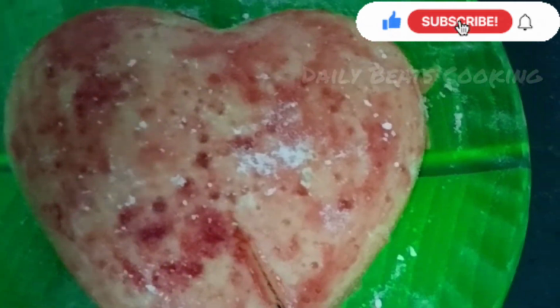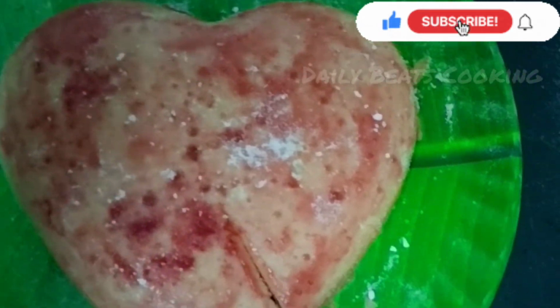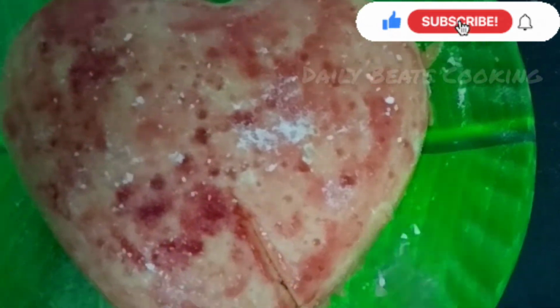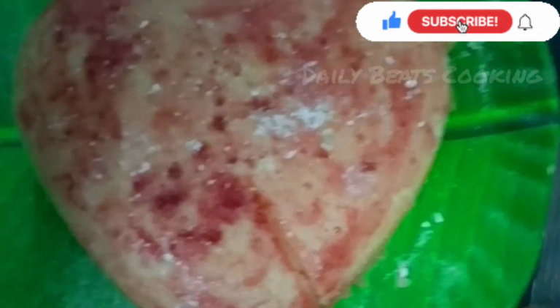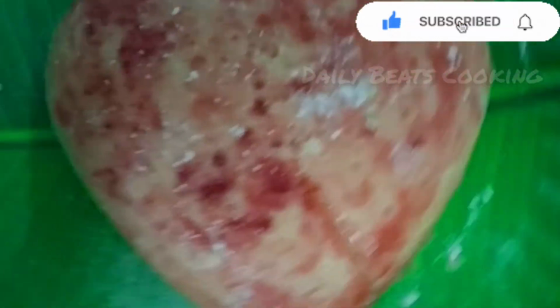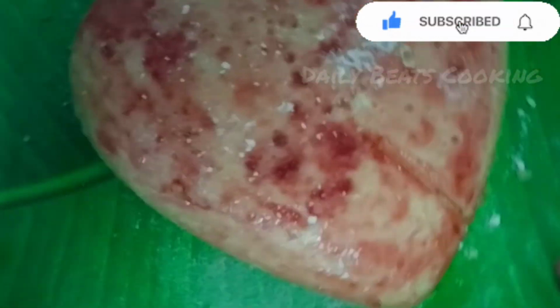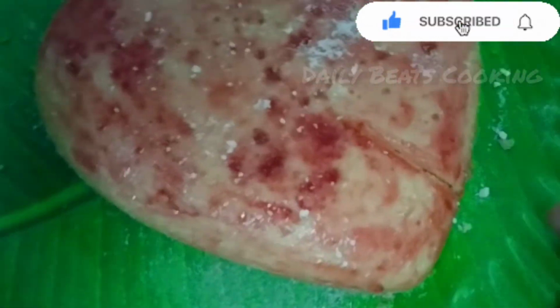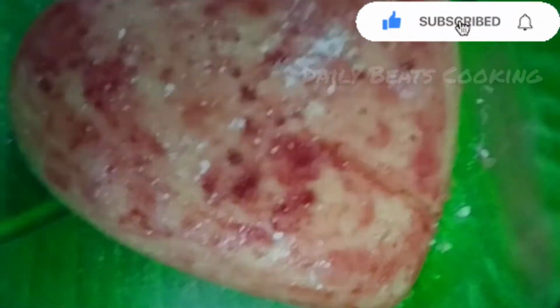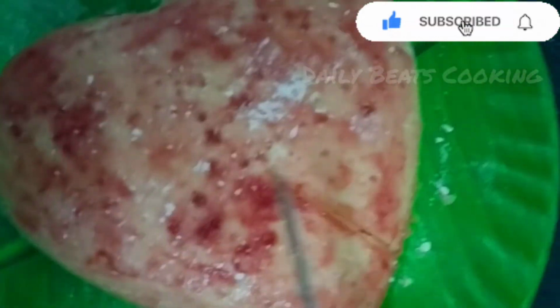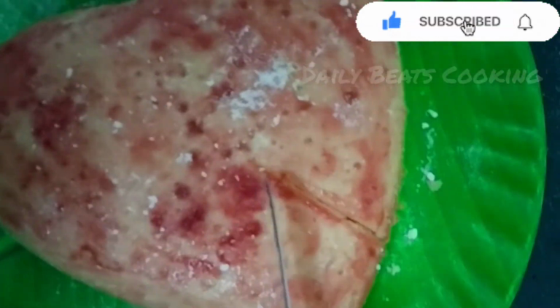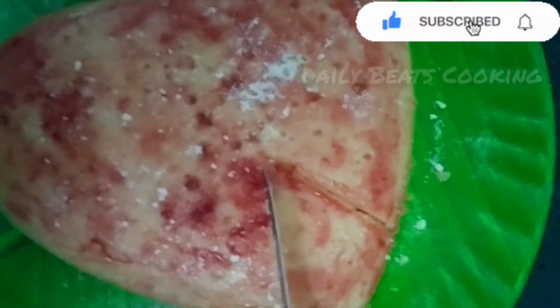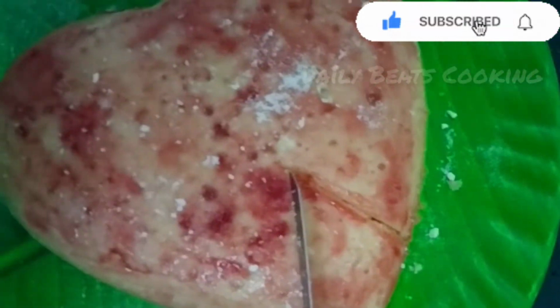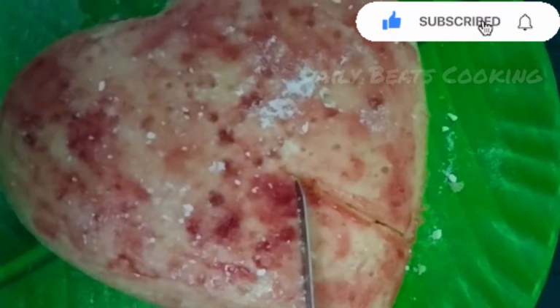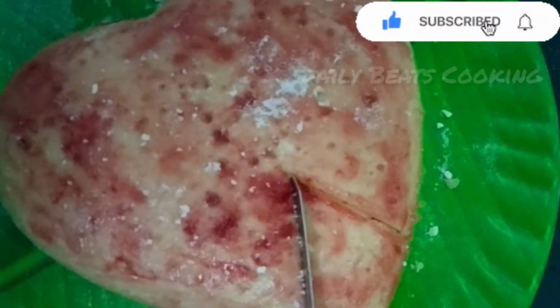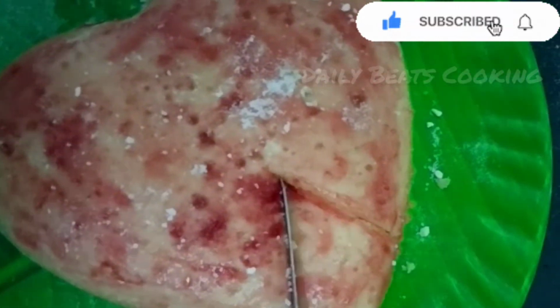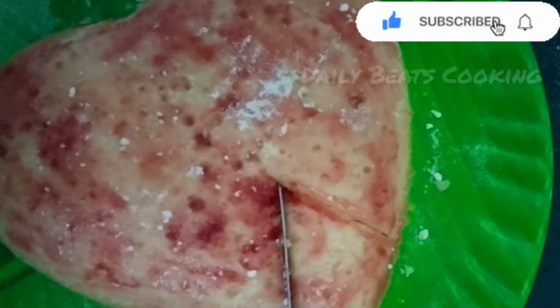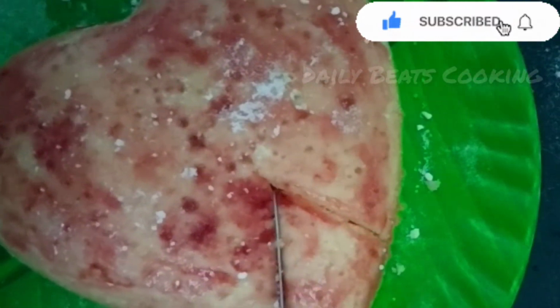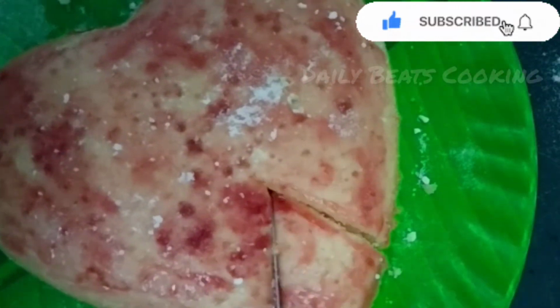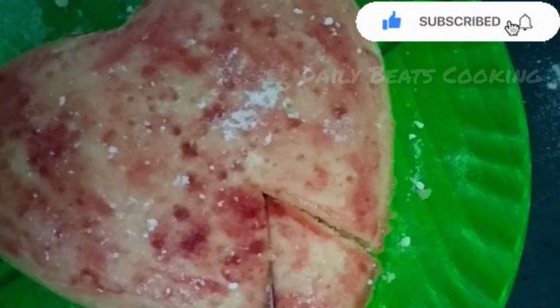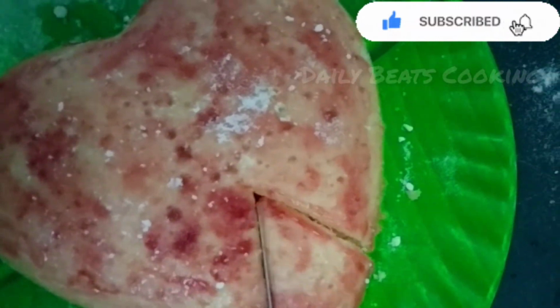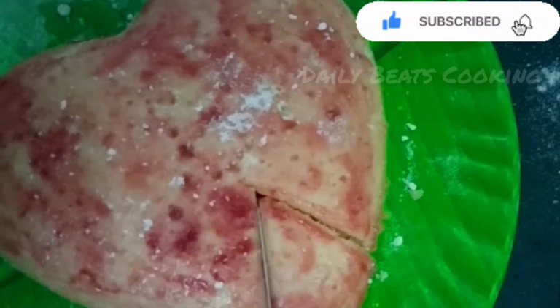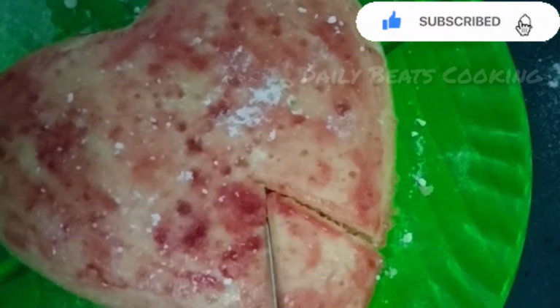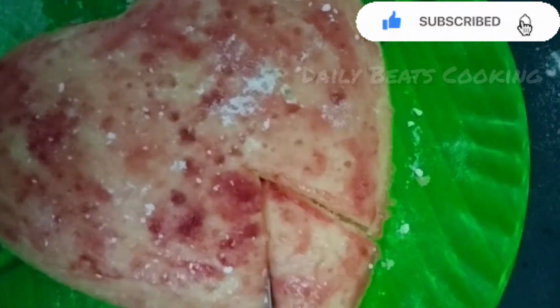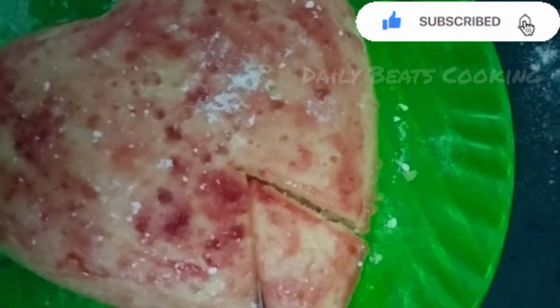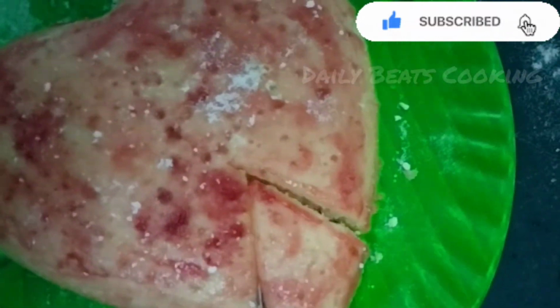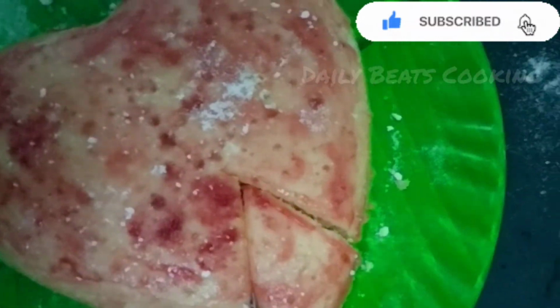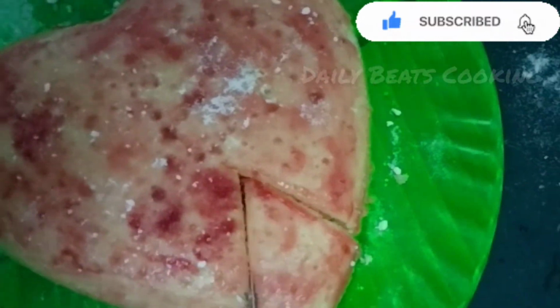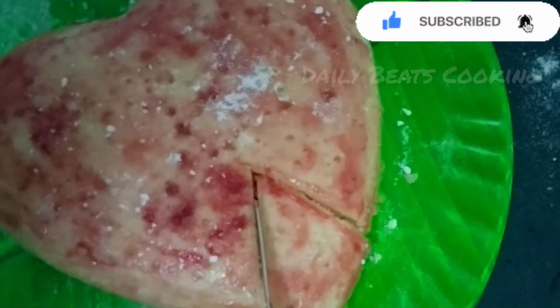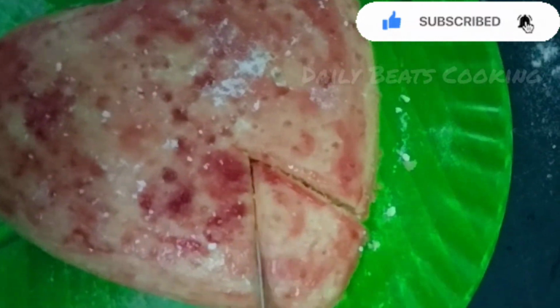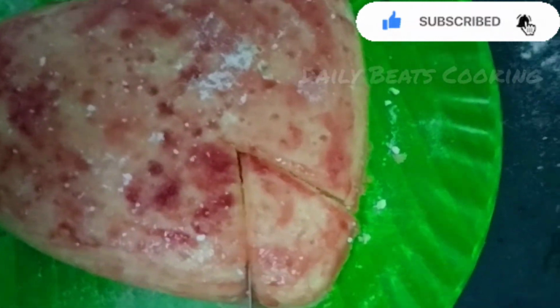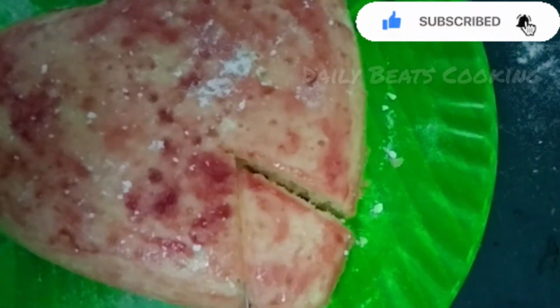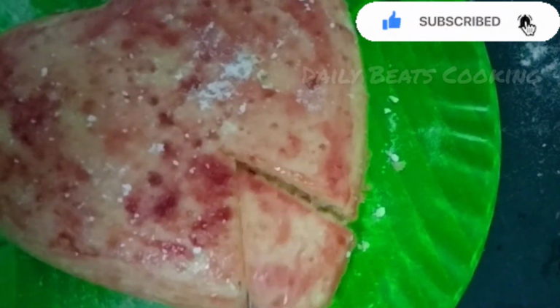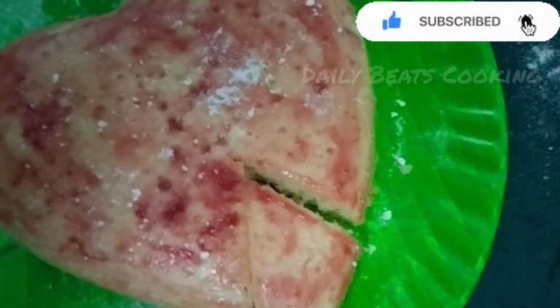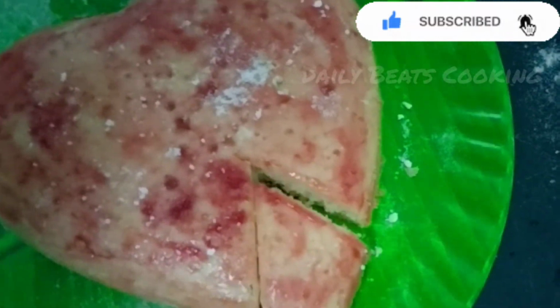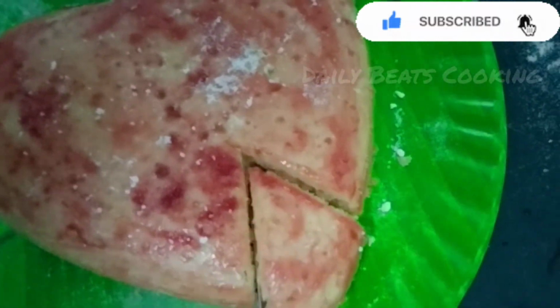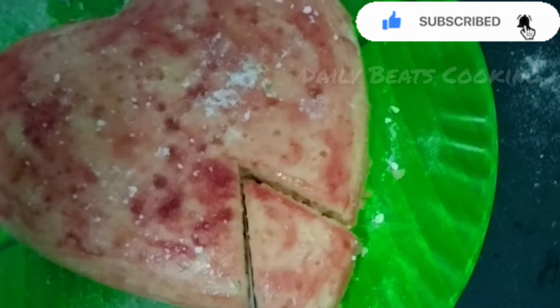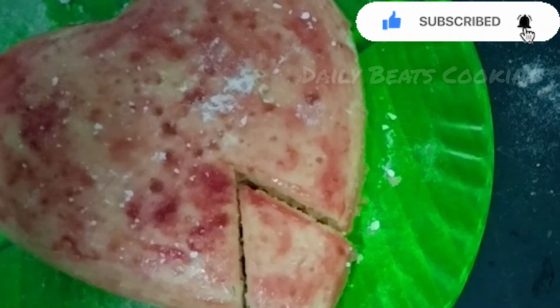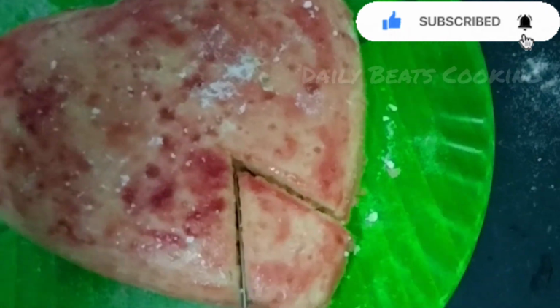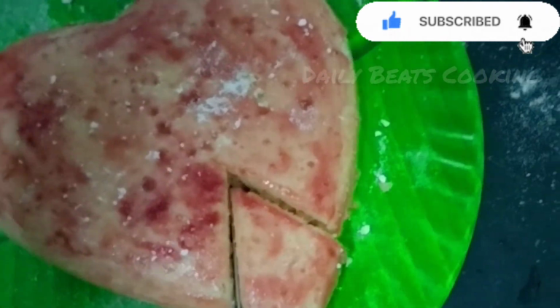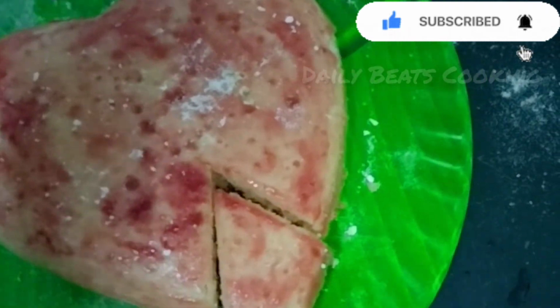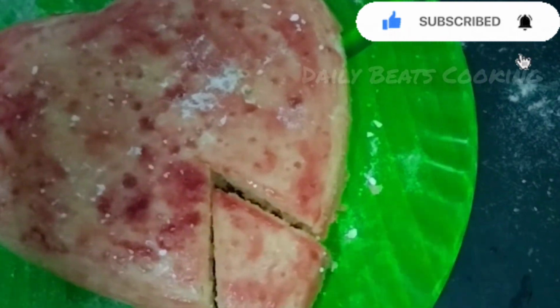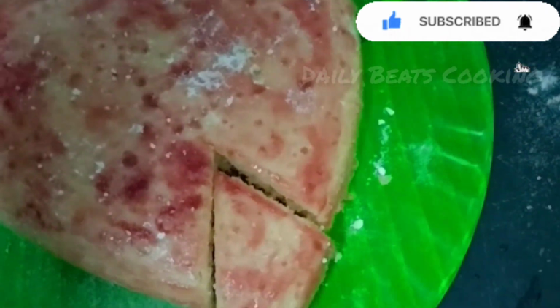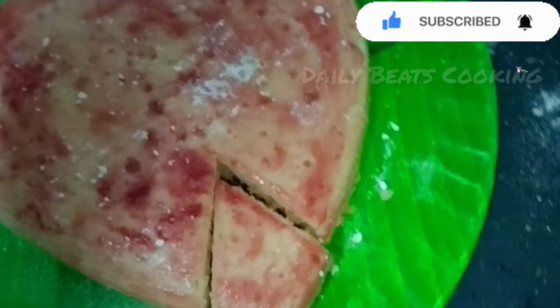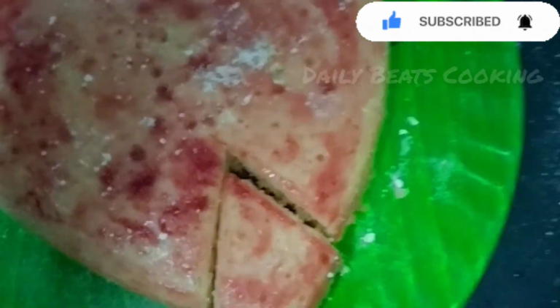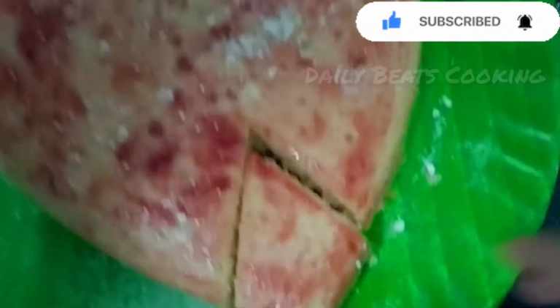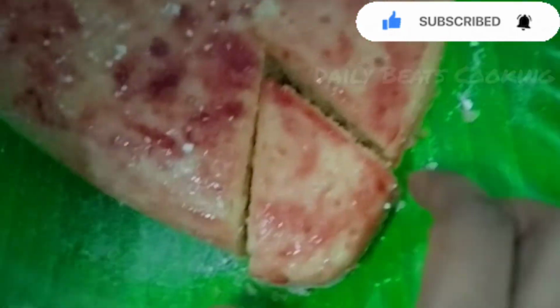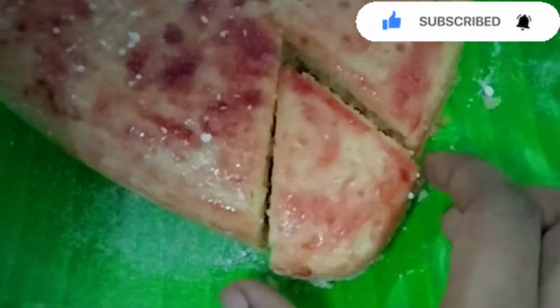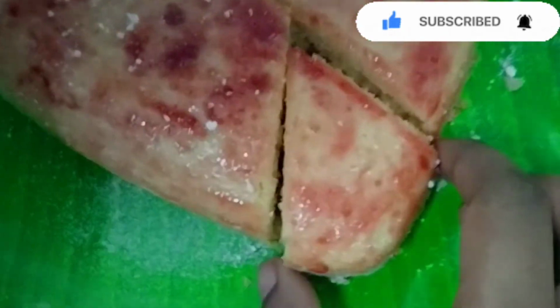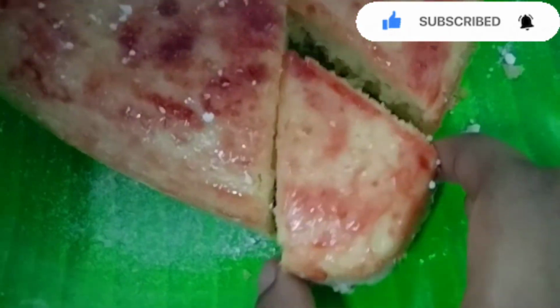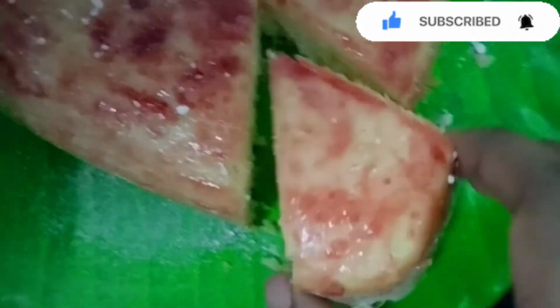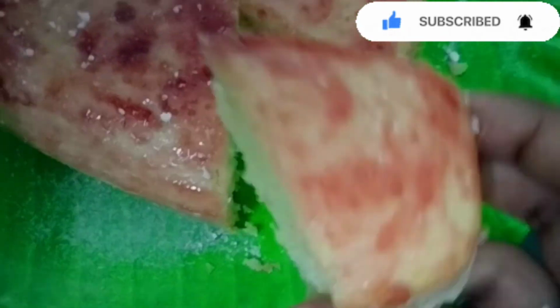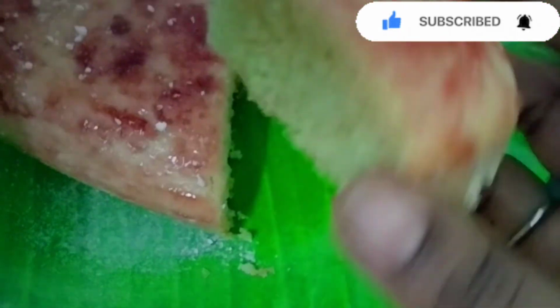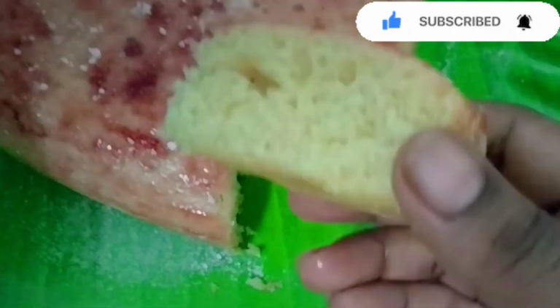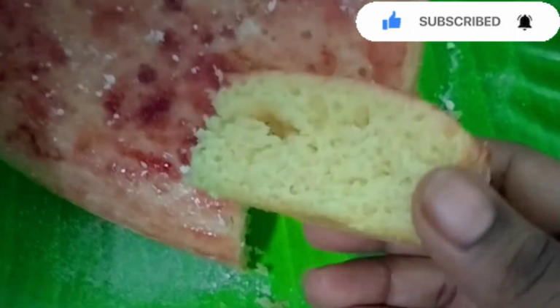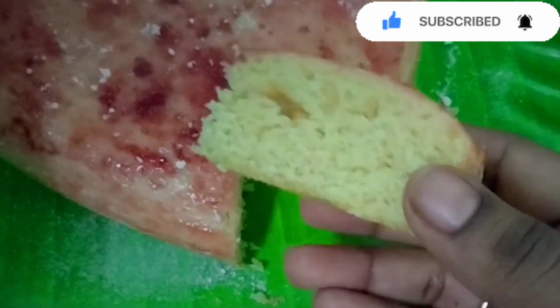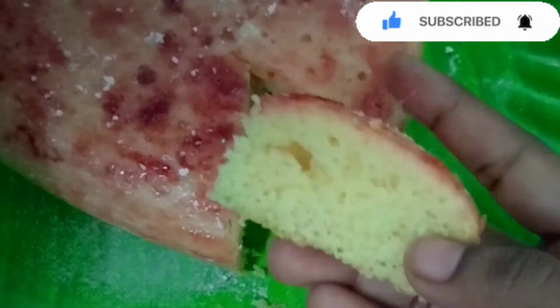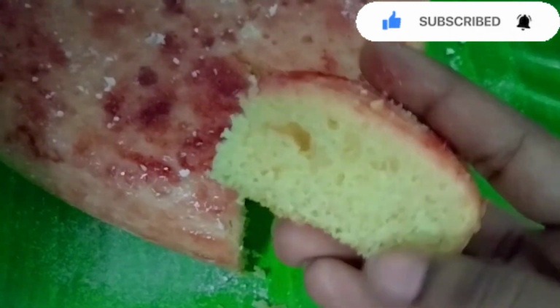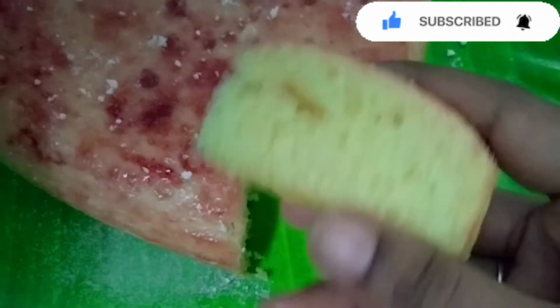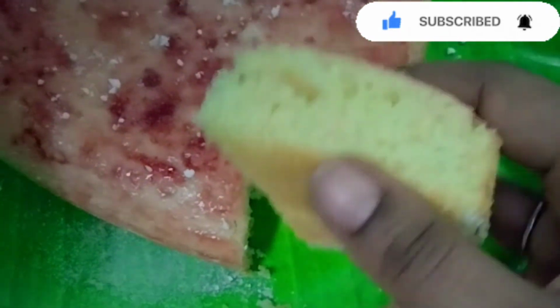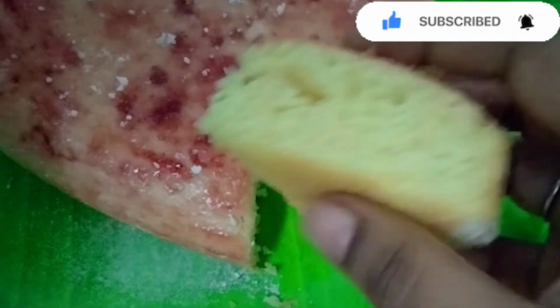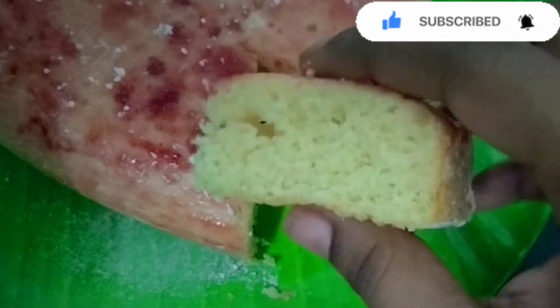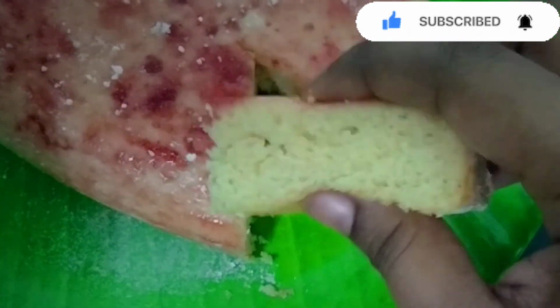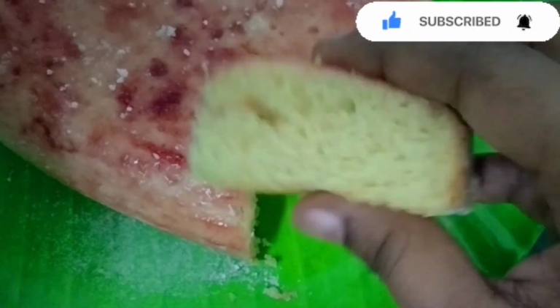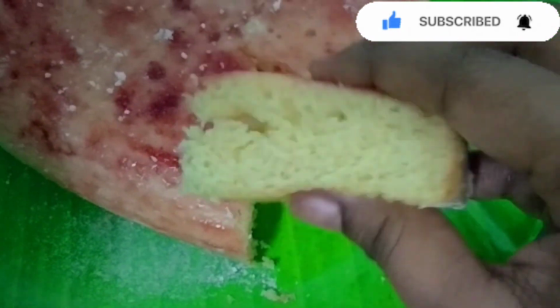It's soft. I will add a soft sponge — it's so soft.